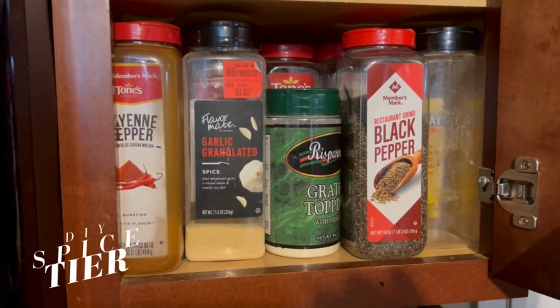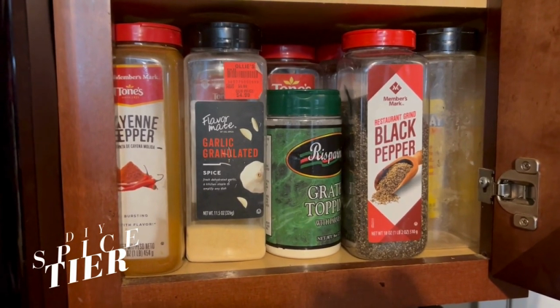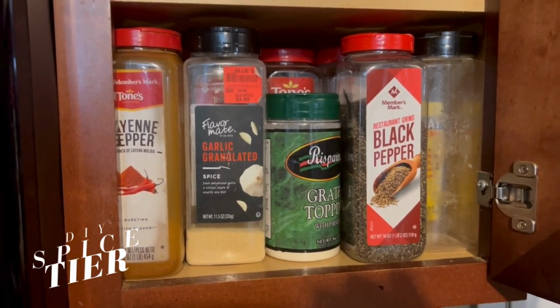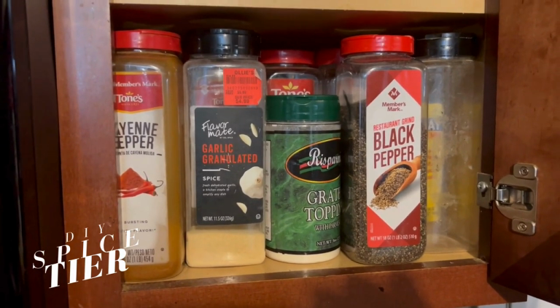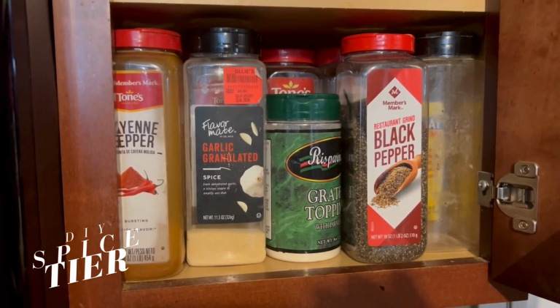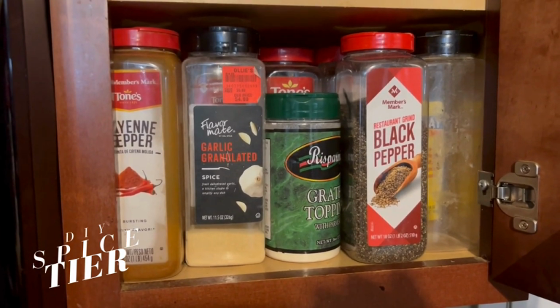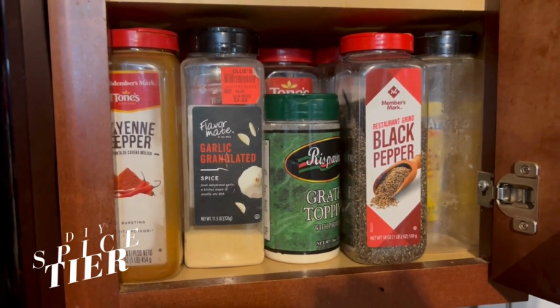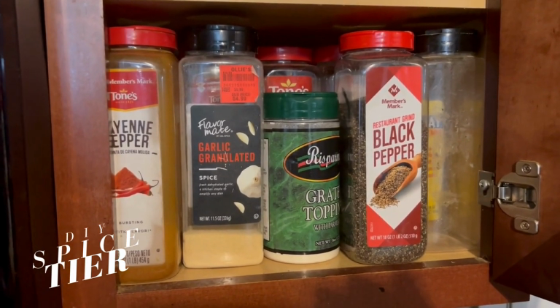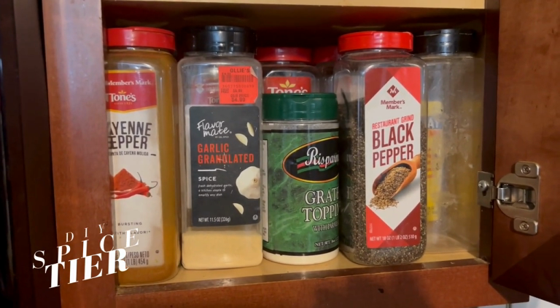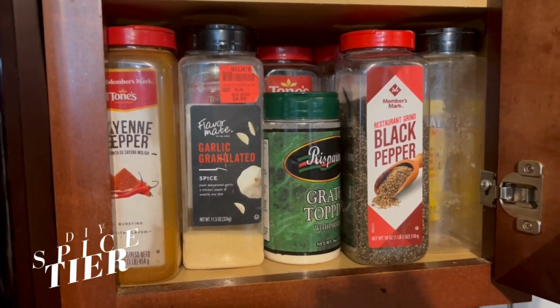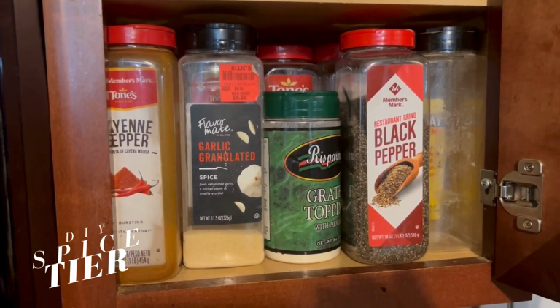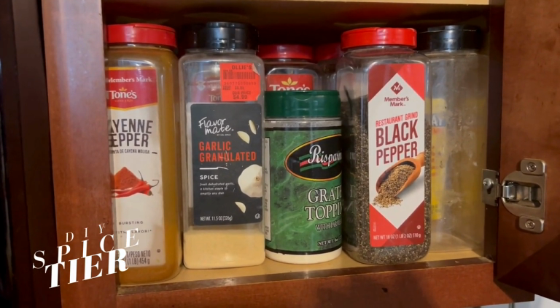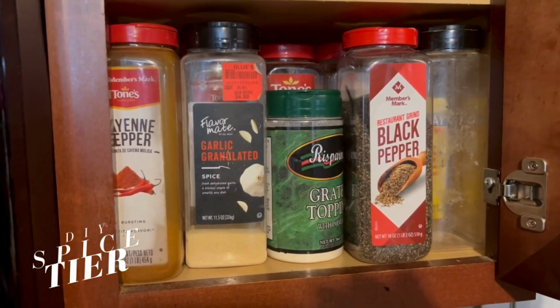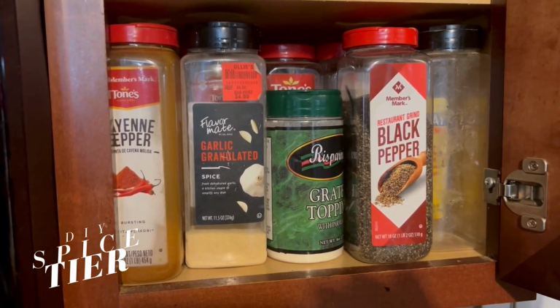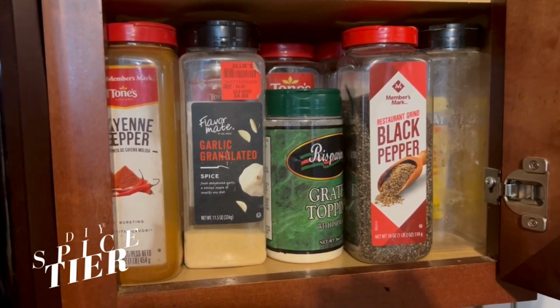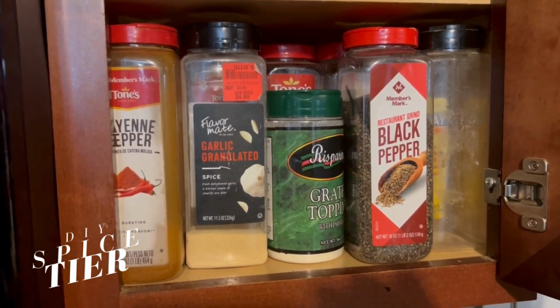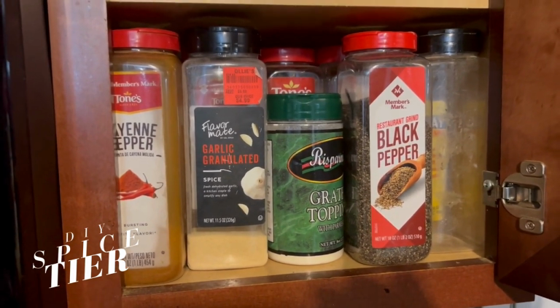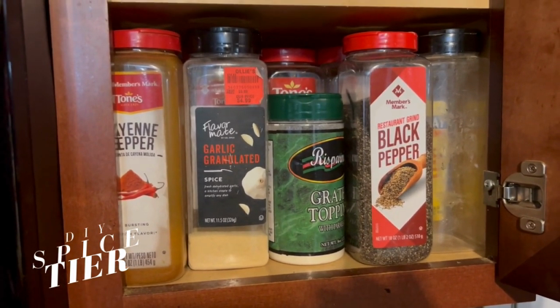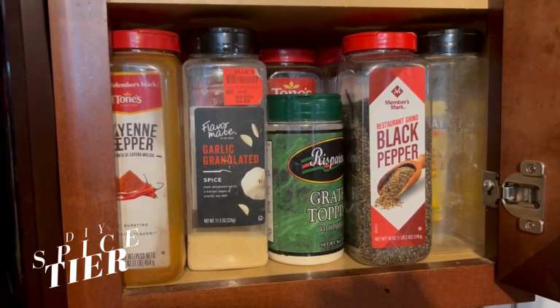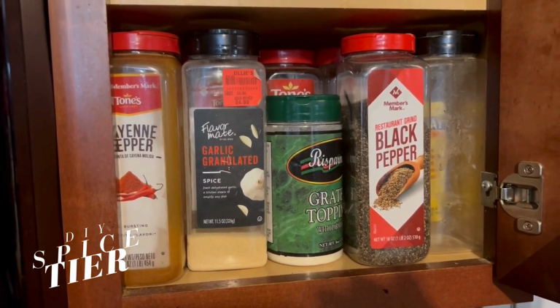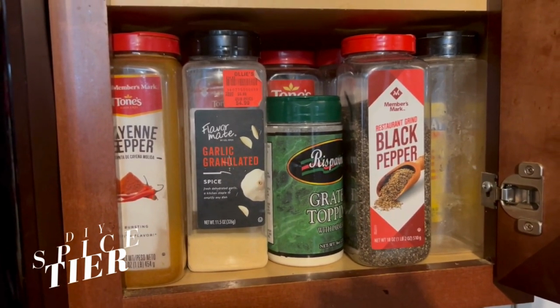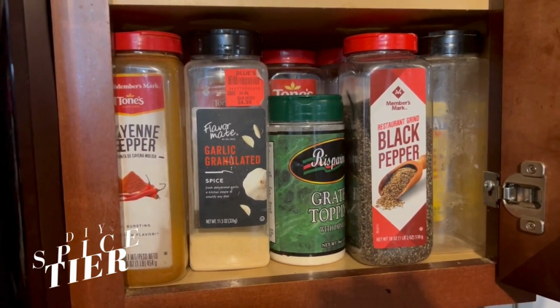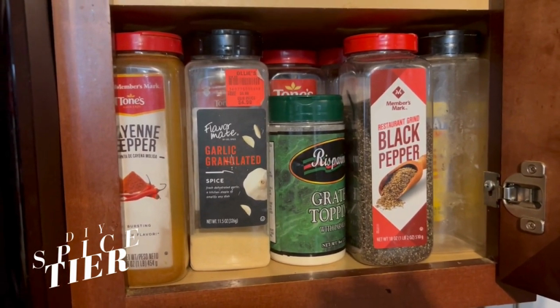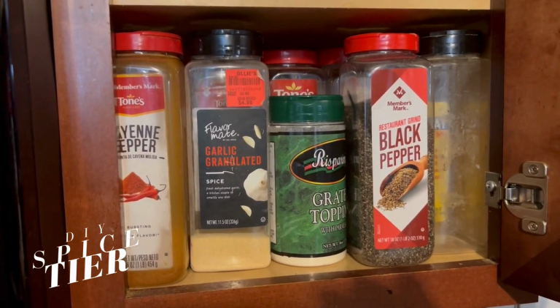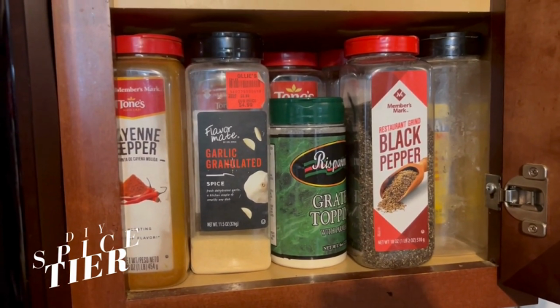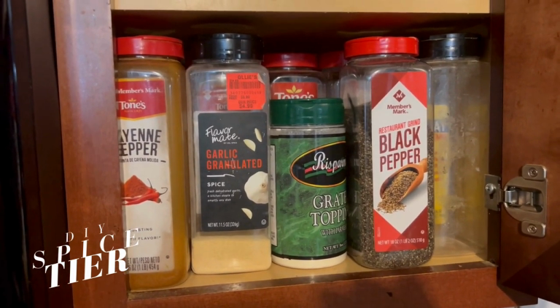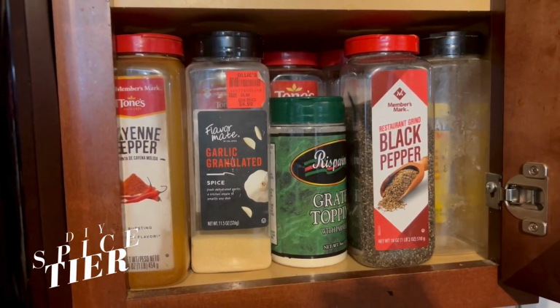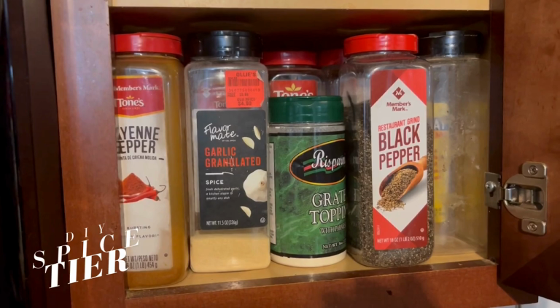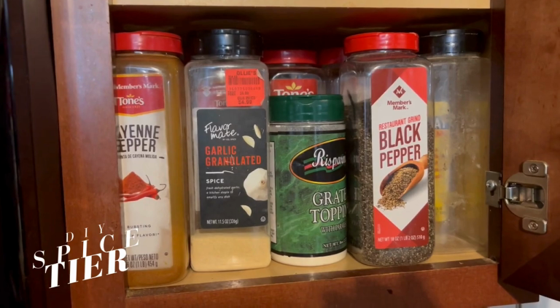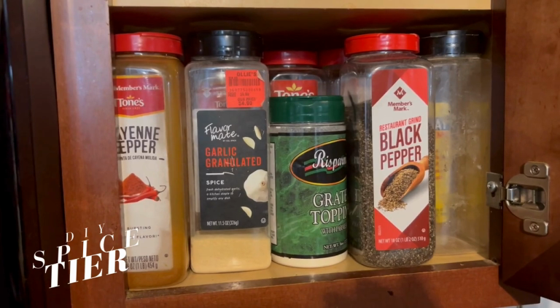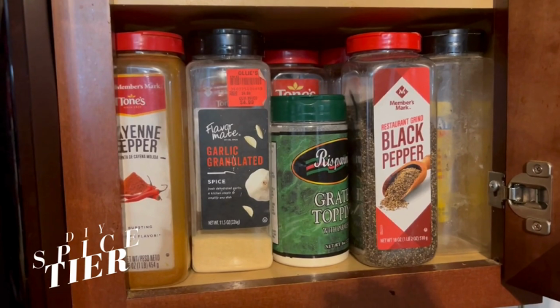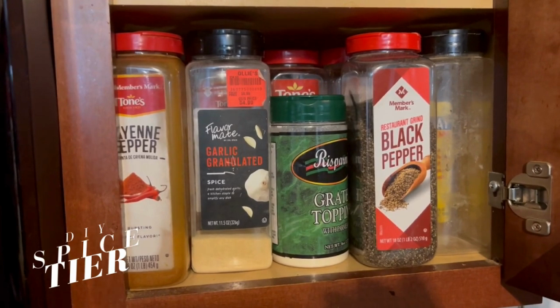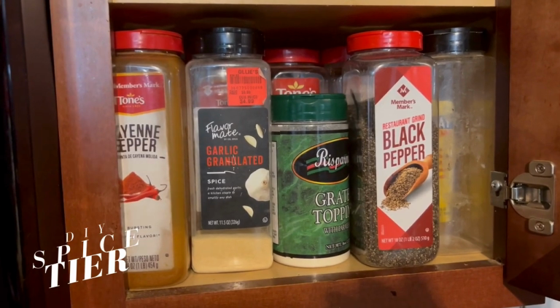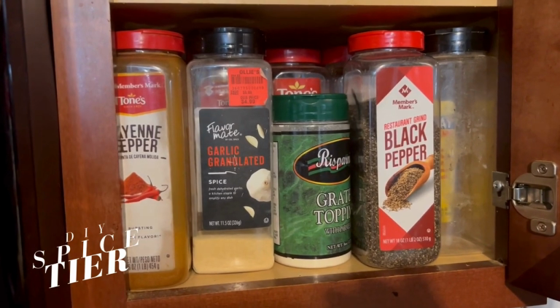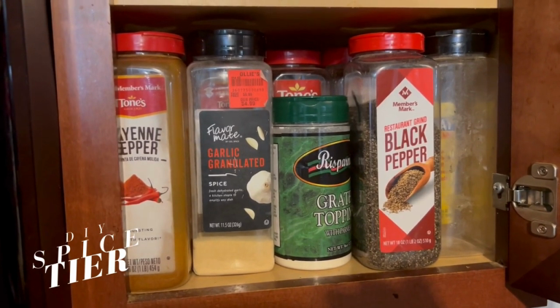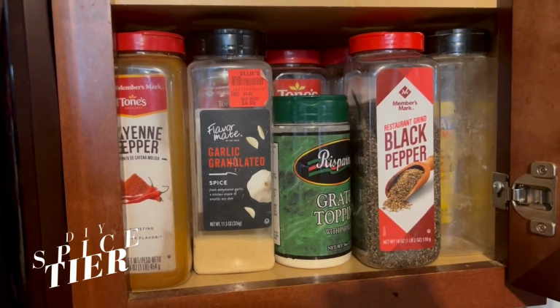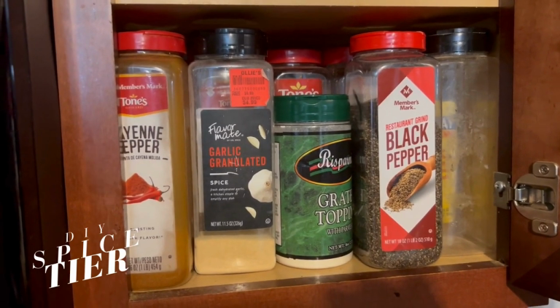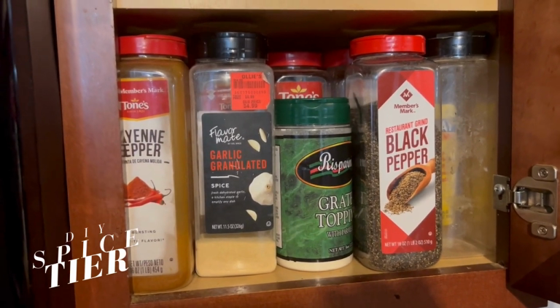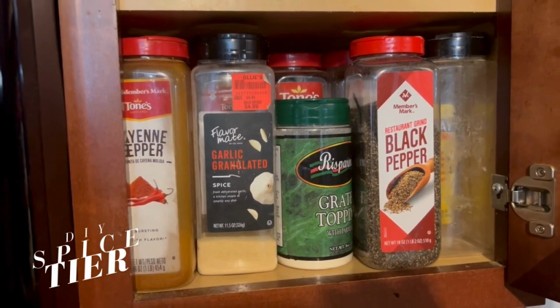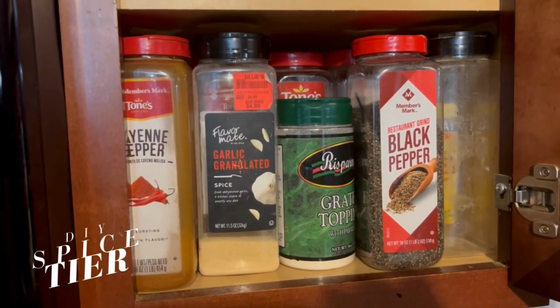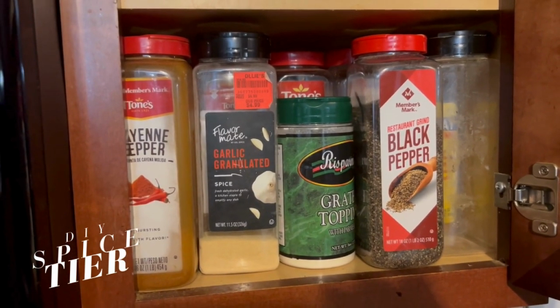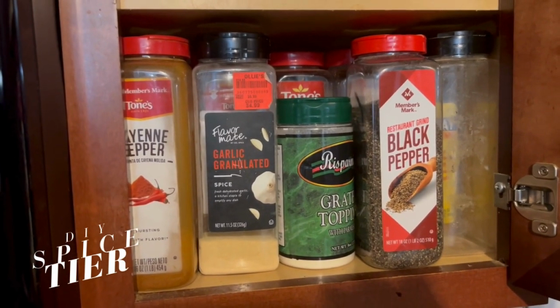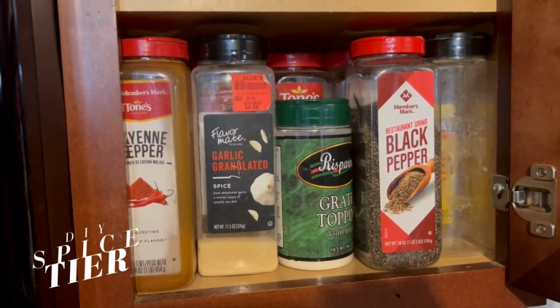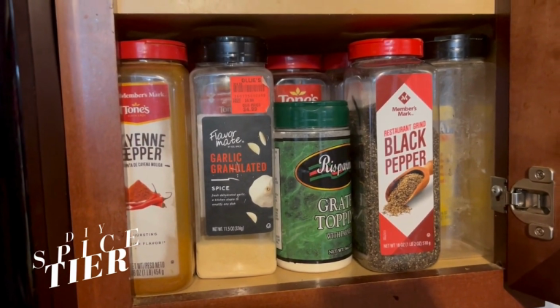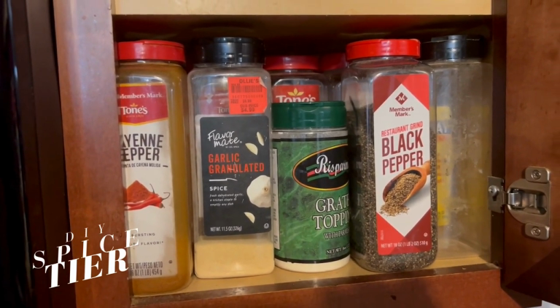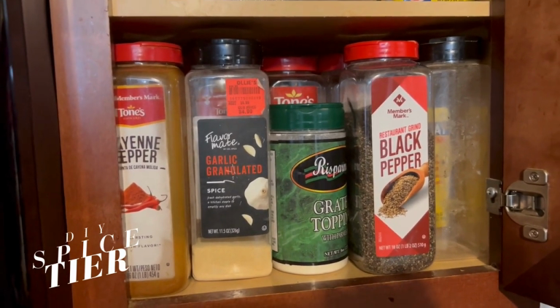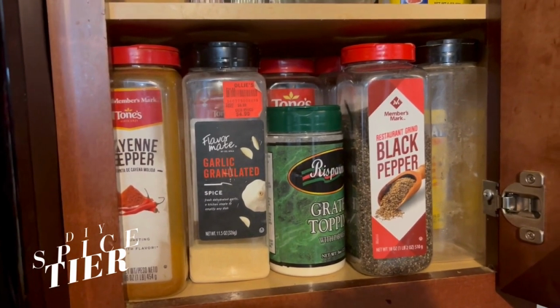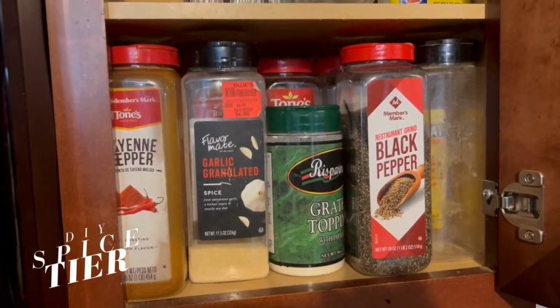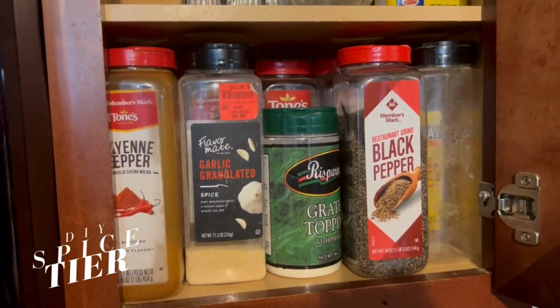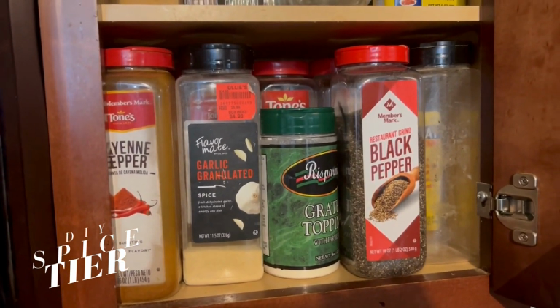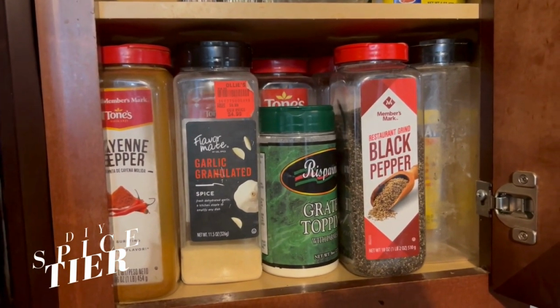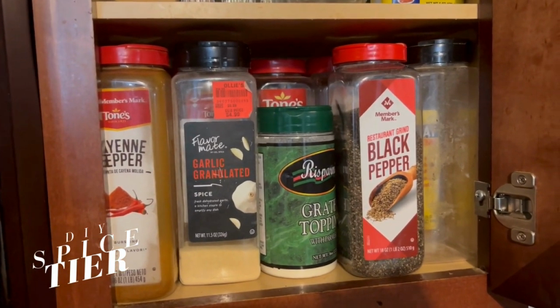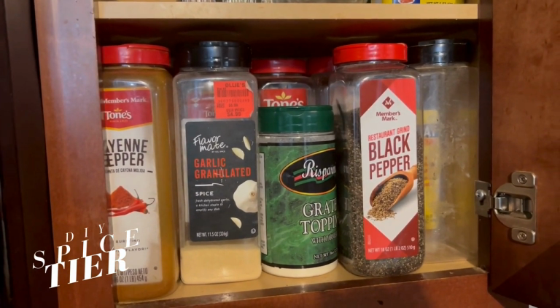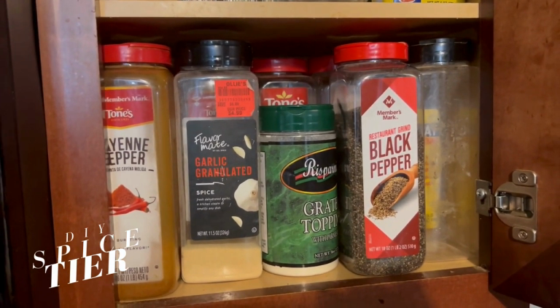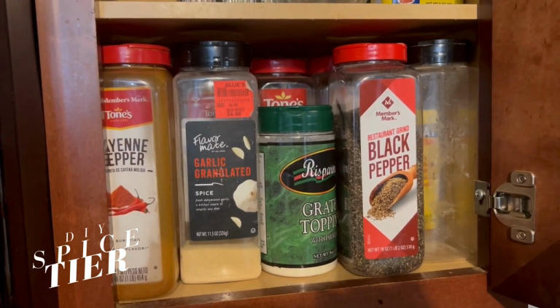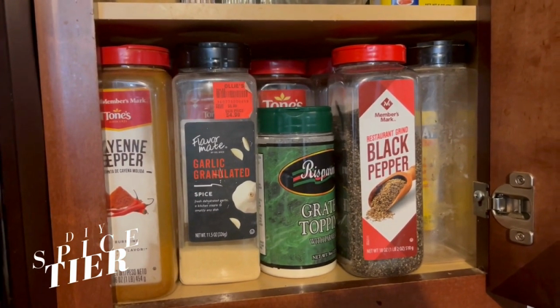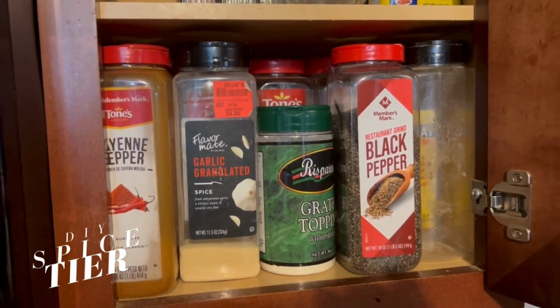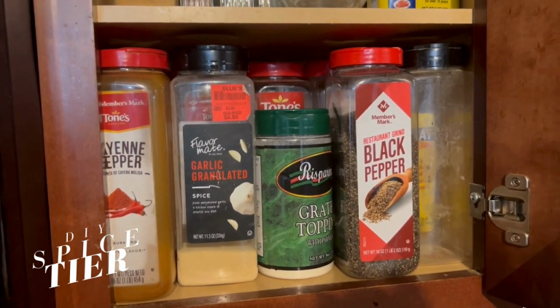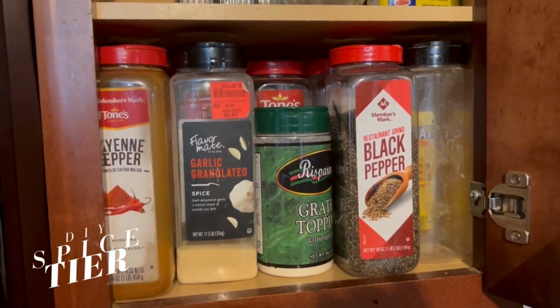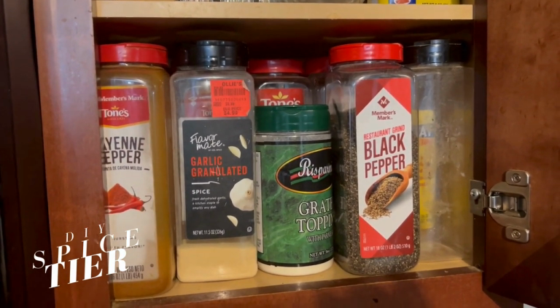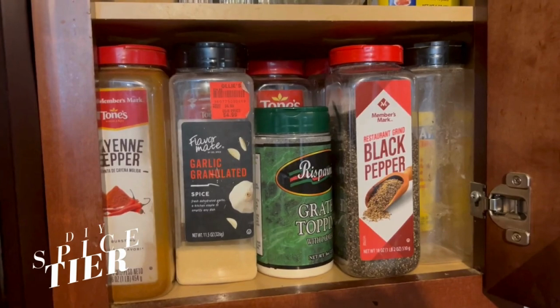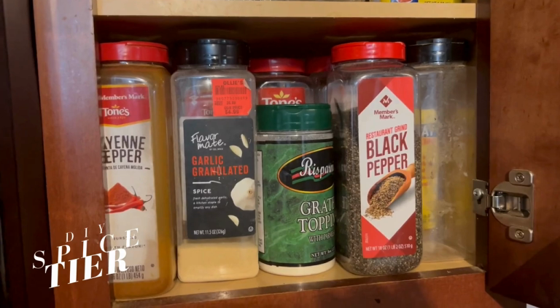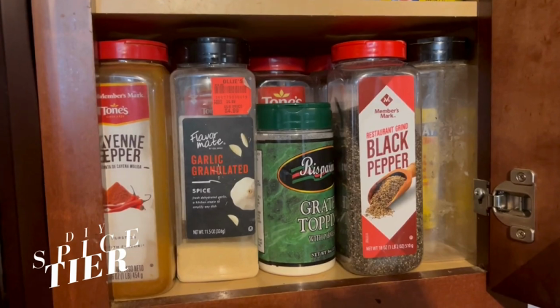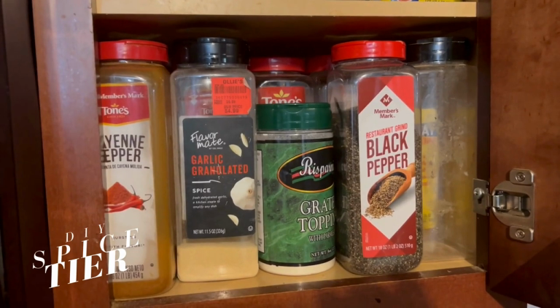I don't eat salt whatsoever. So this is how I make my spice blends without salt.